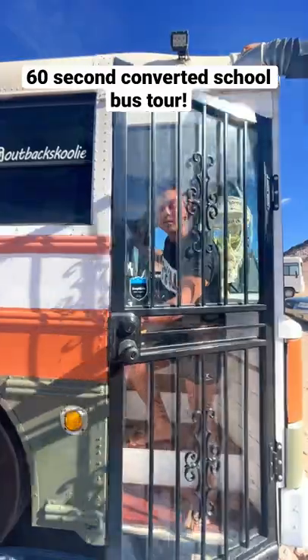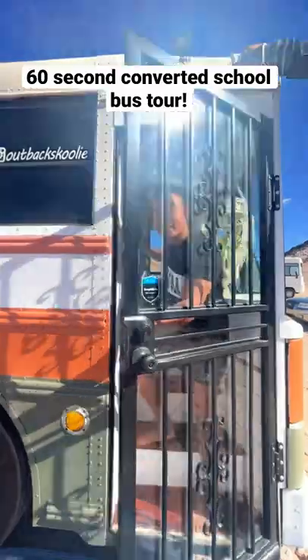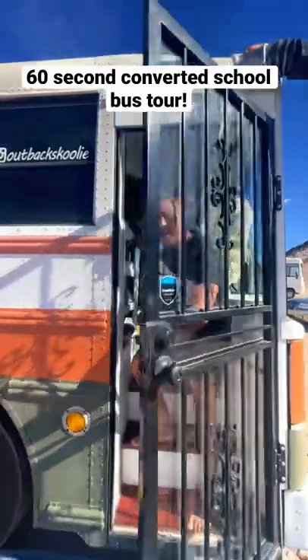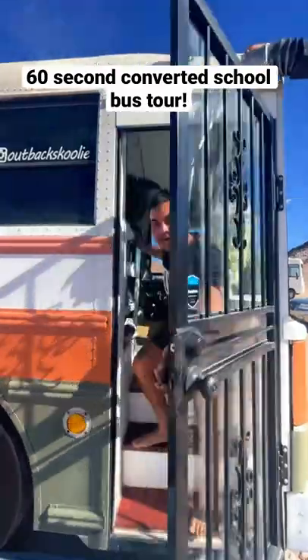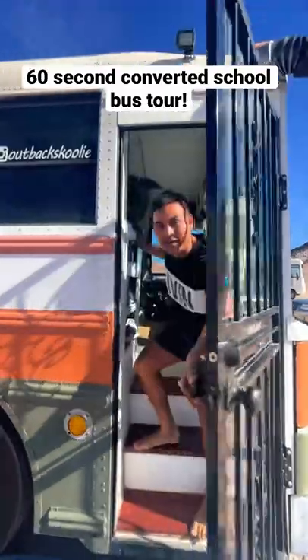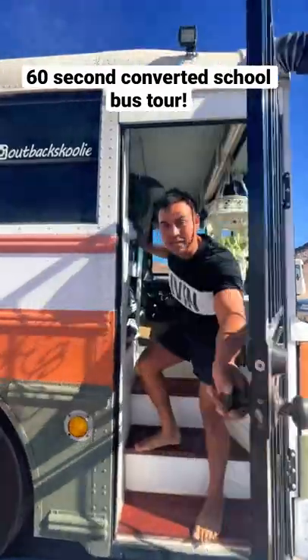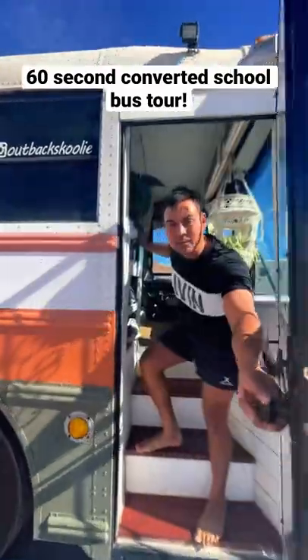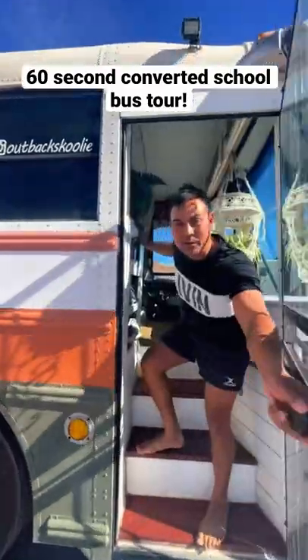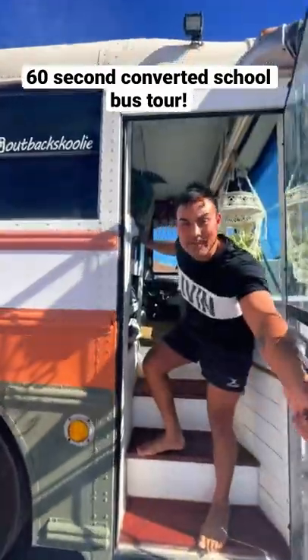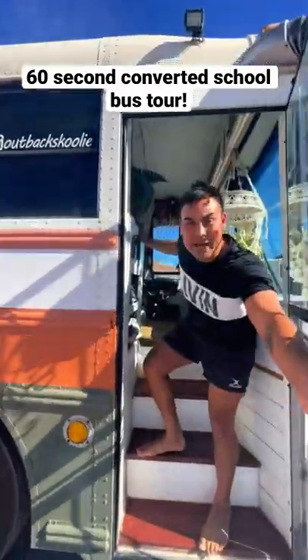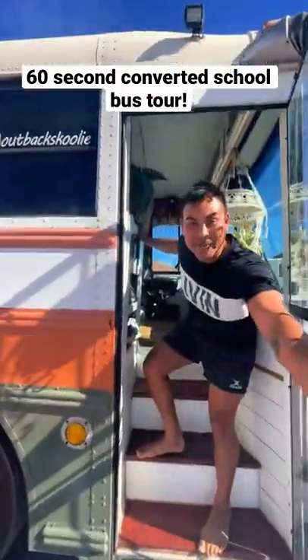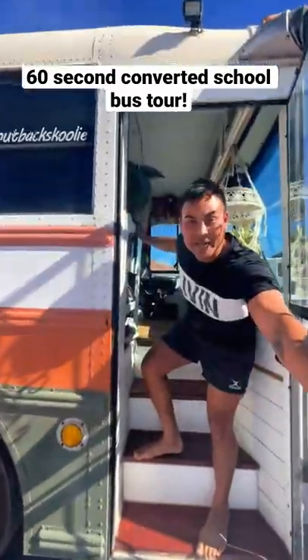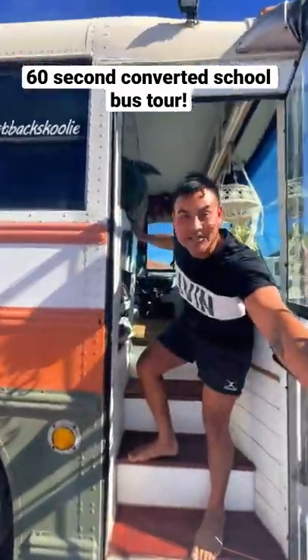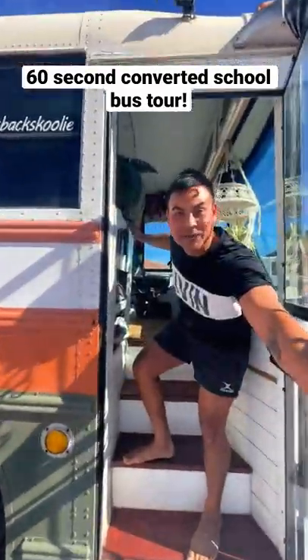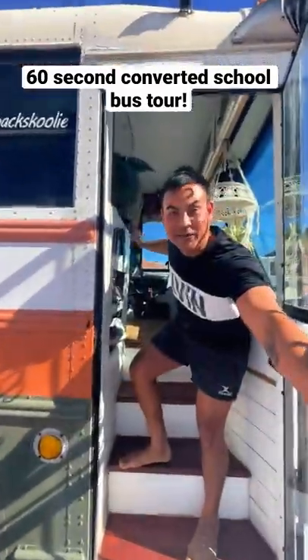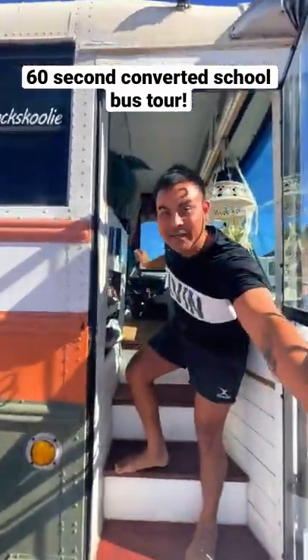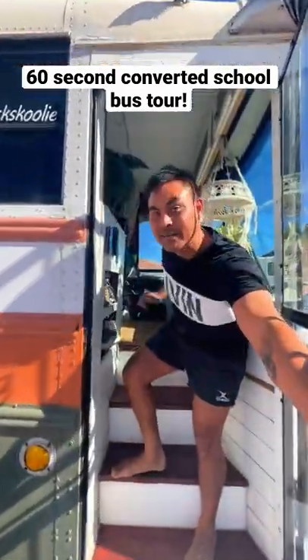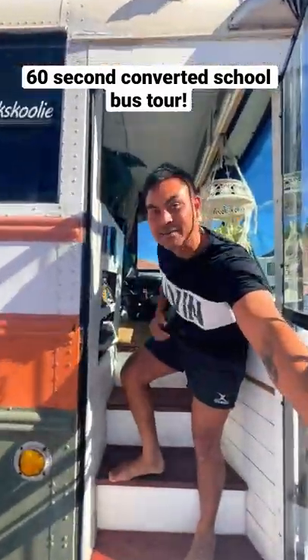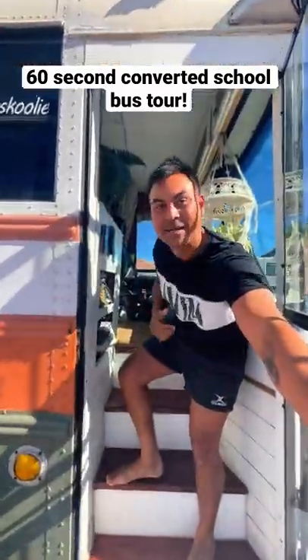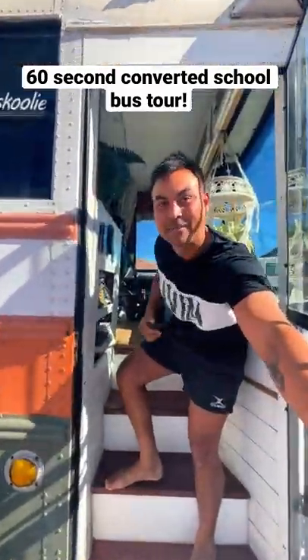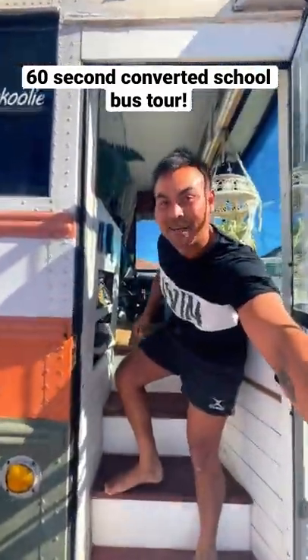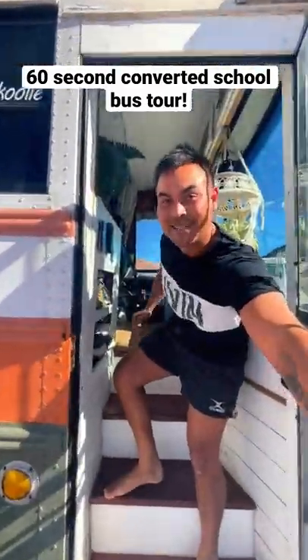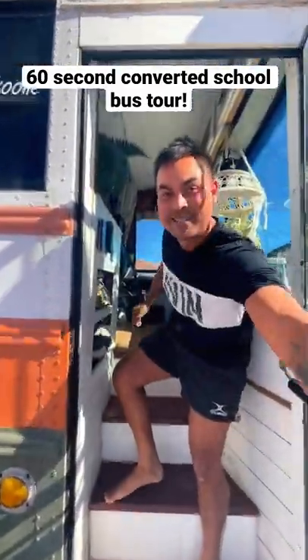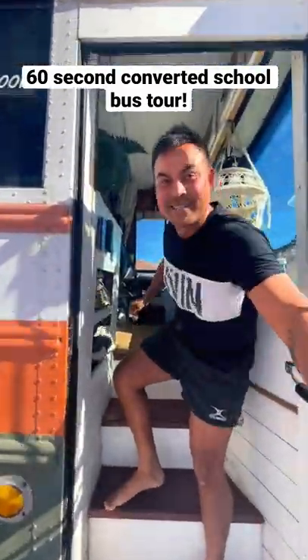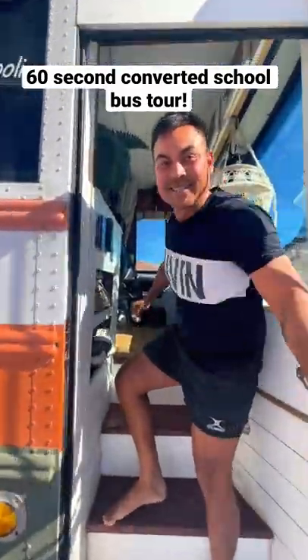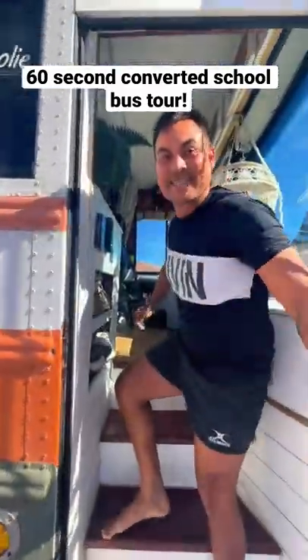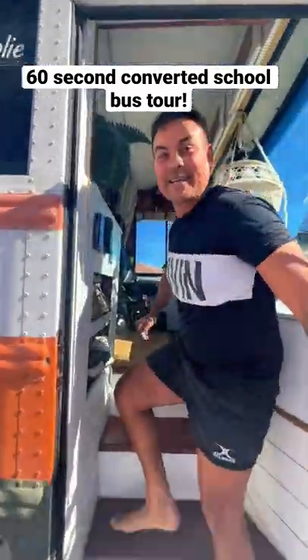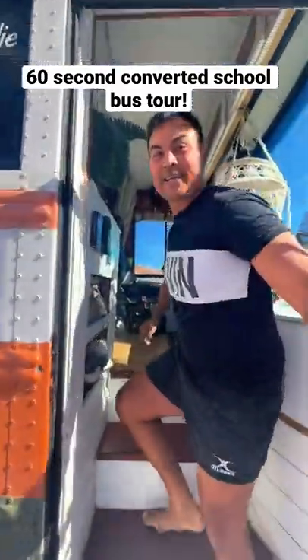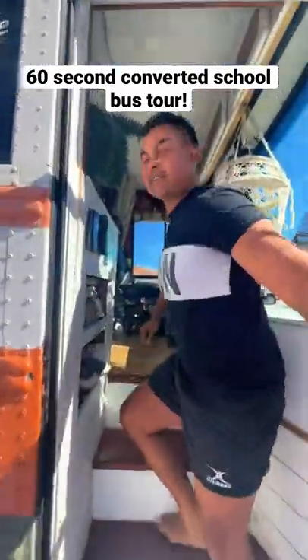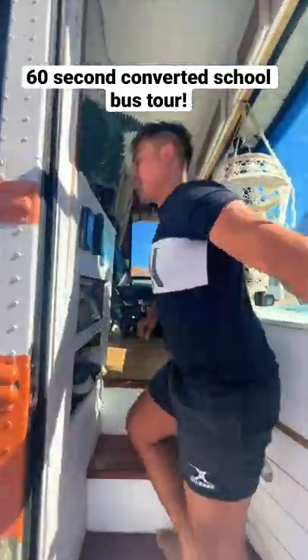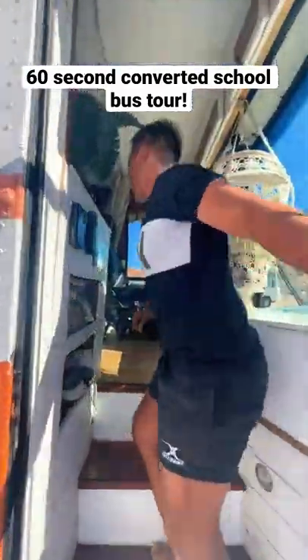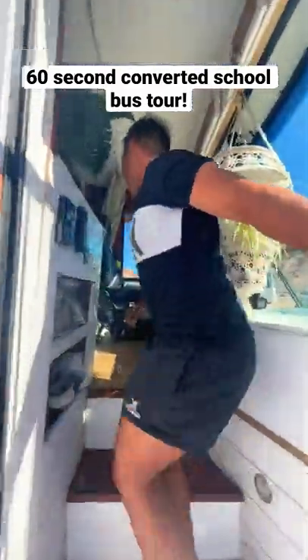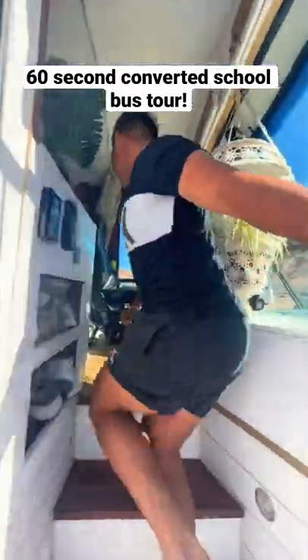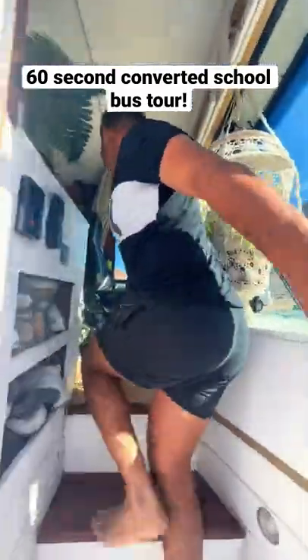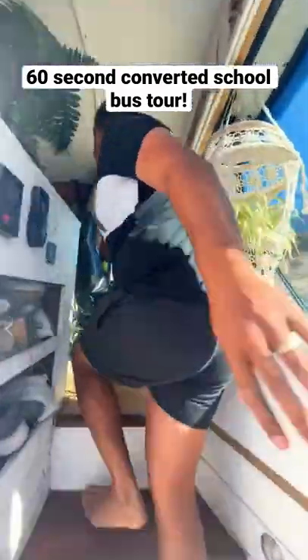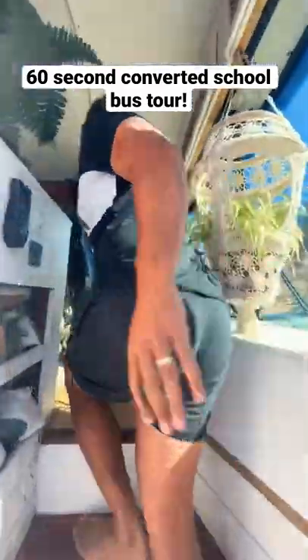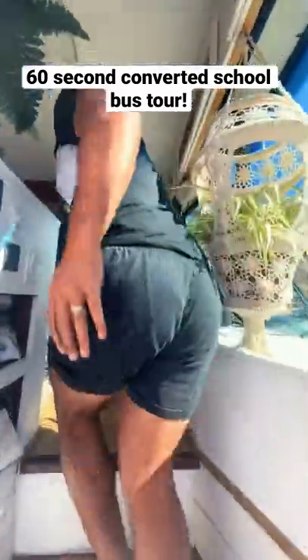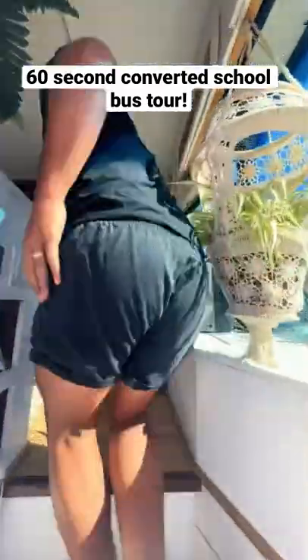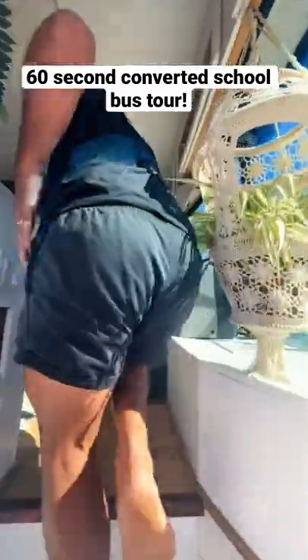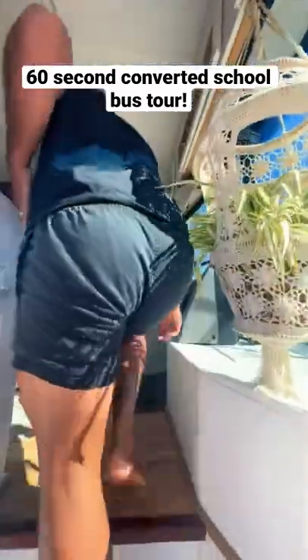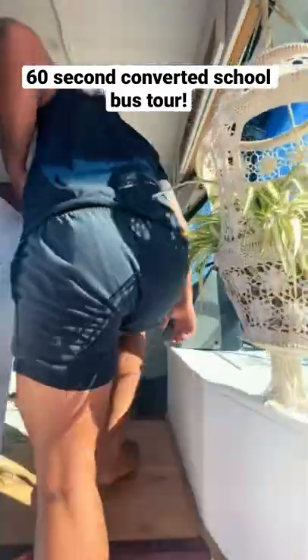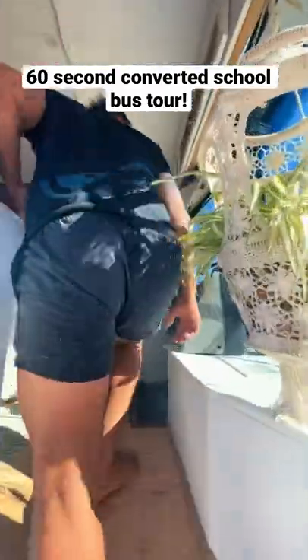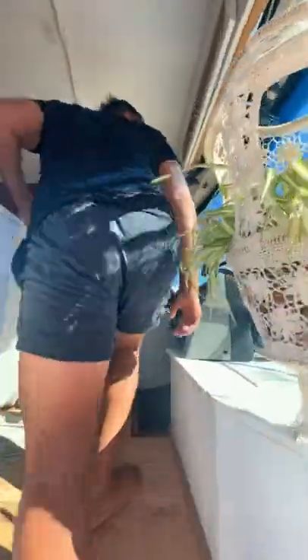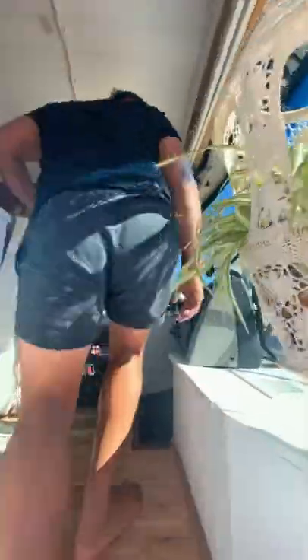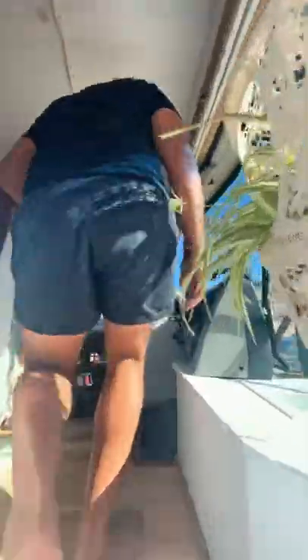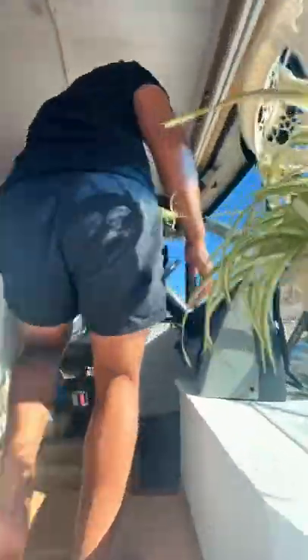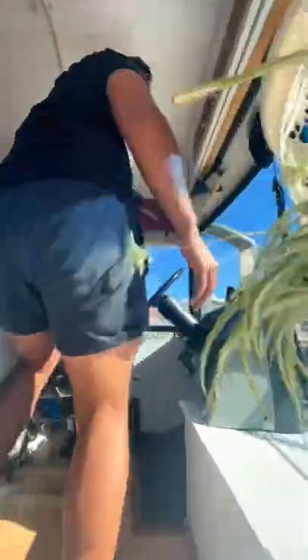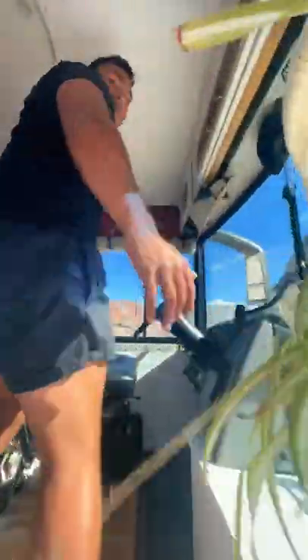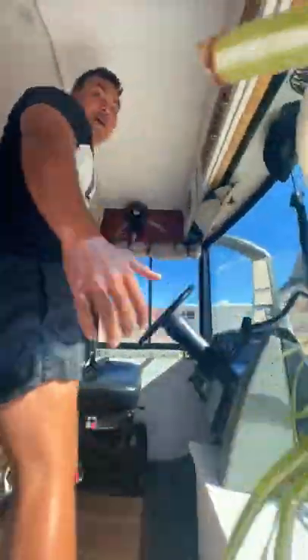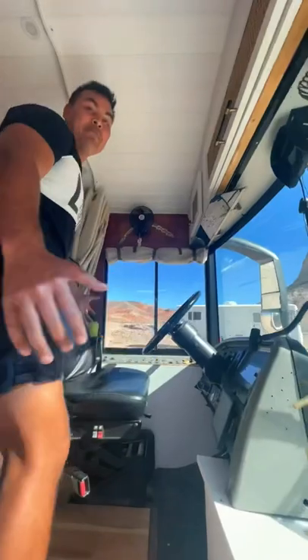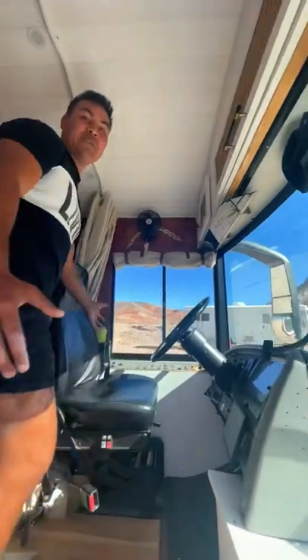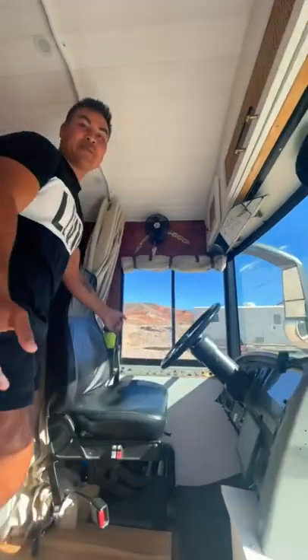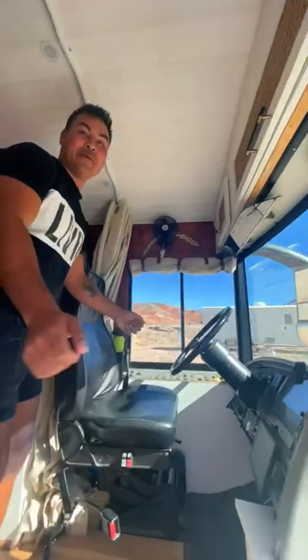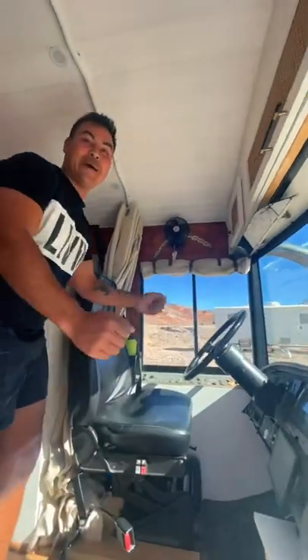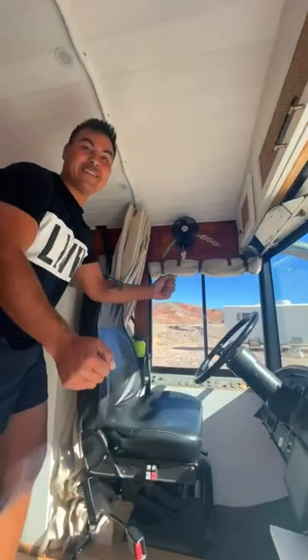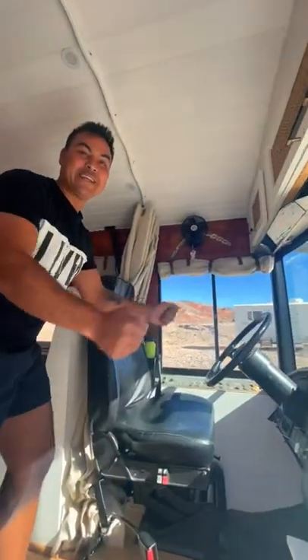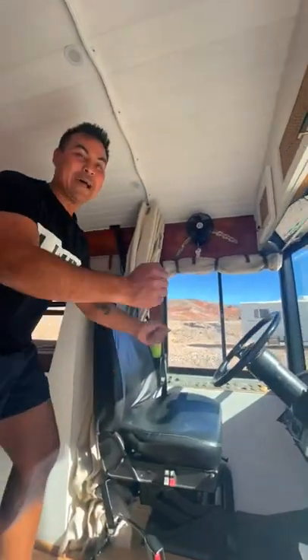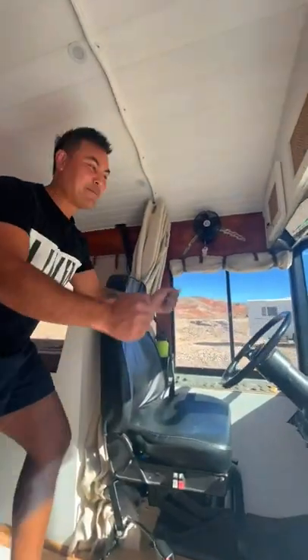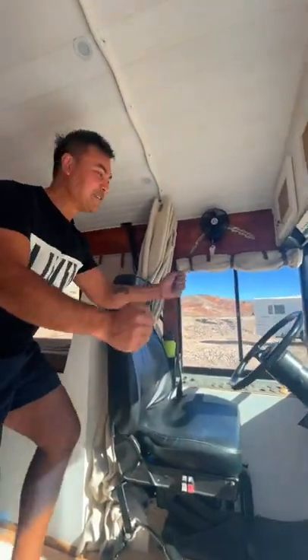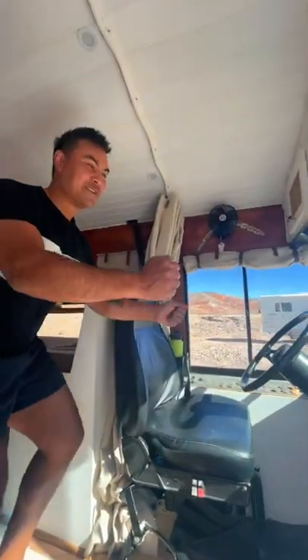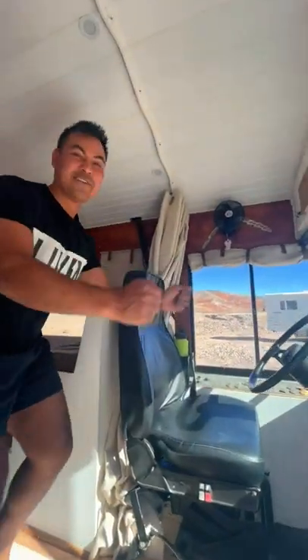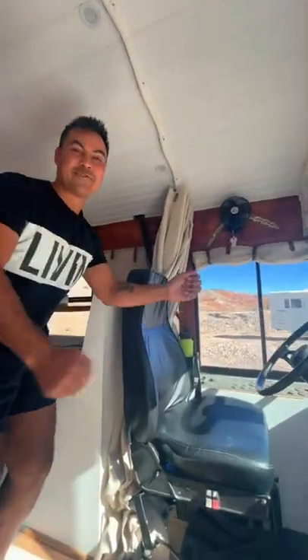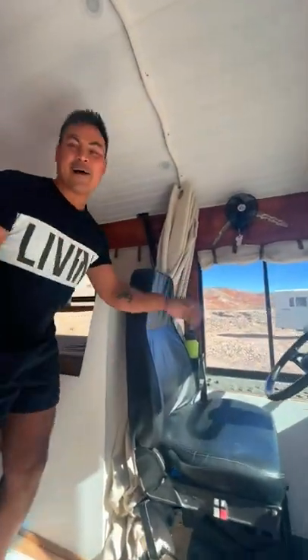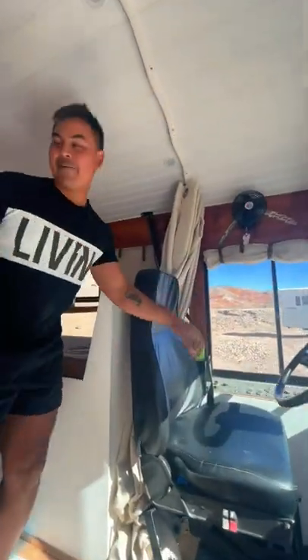Hey guys, welcome to Outback Schoolie. Come see our bus in 60 seconds. Come on in. This is our front cab here — this is where the magic happens, all the driving.